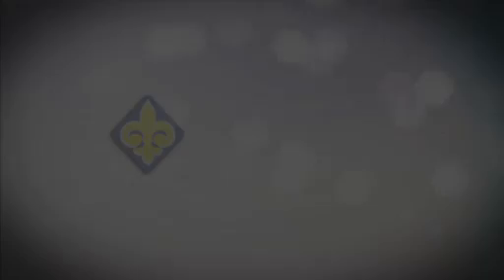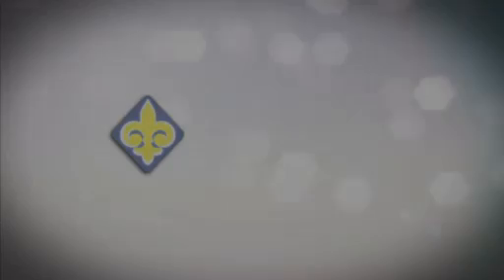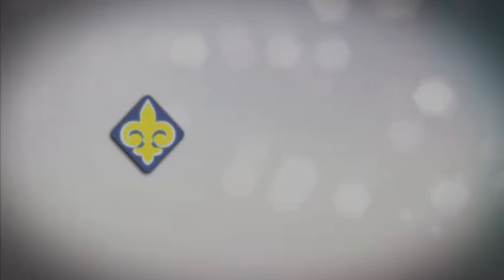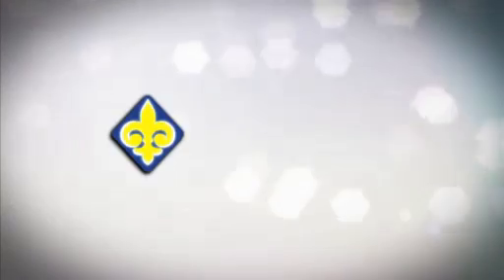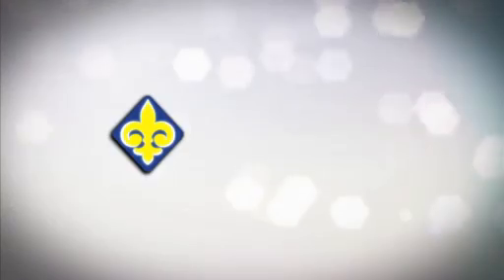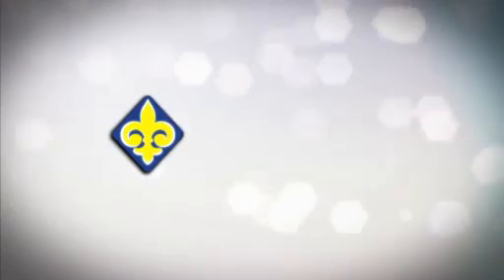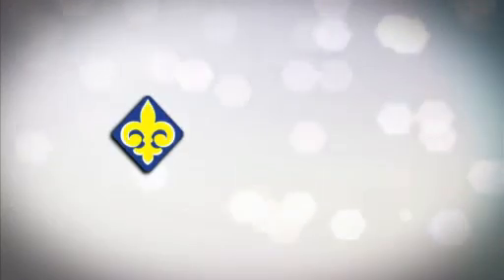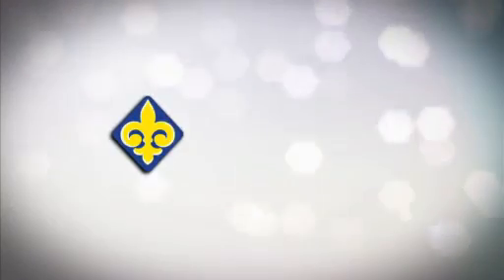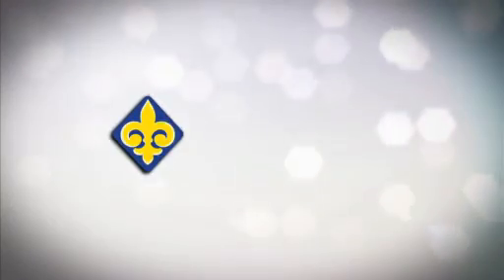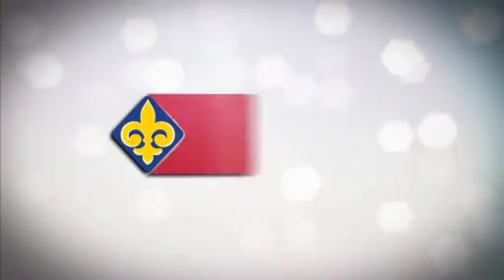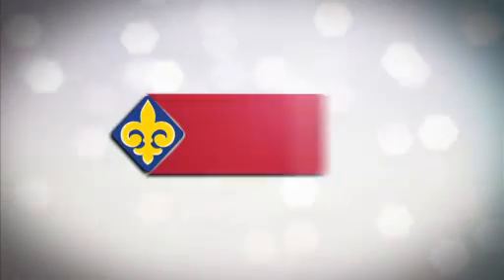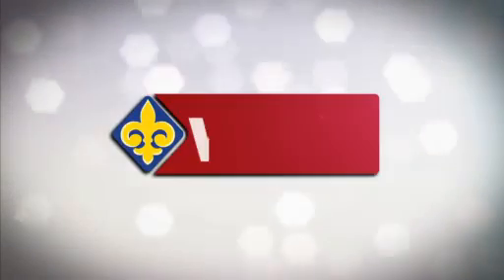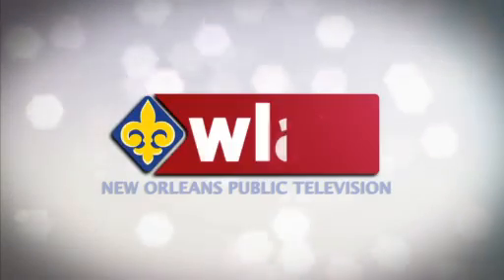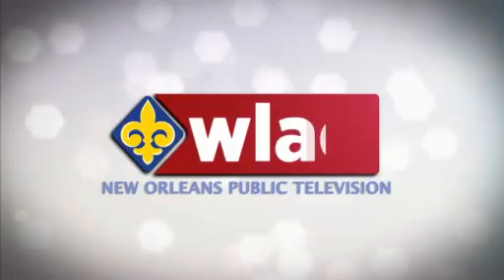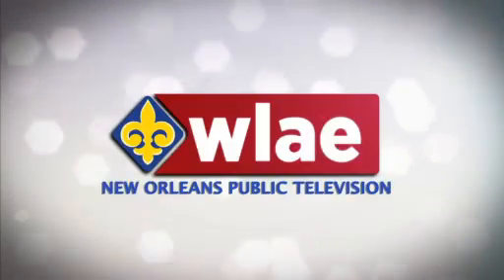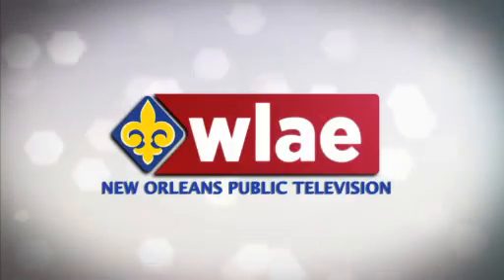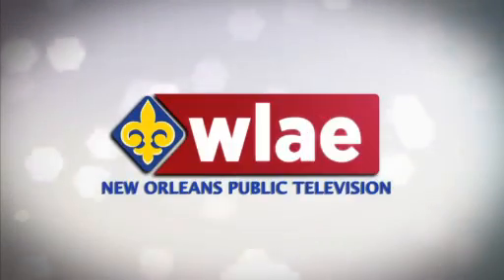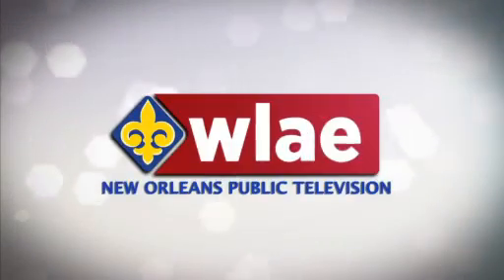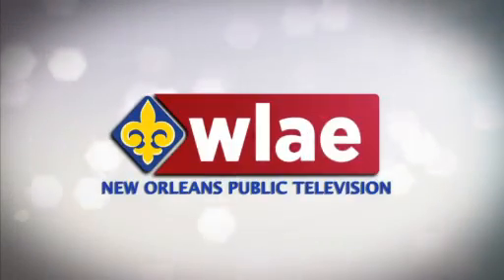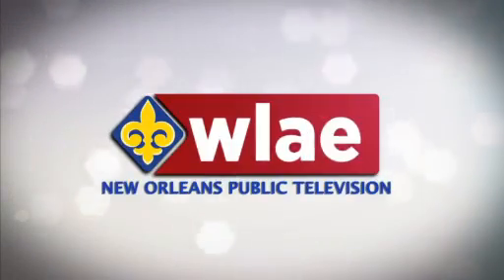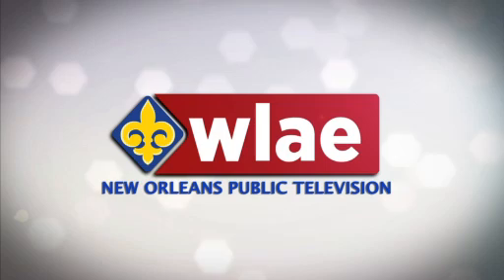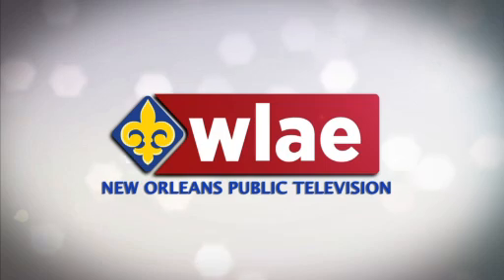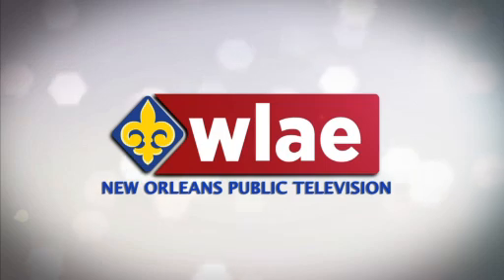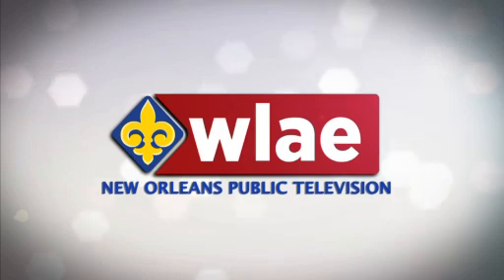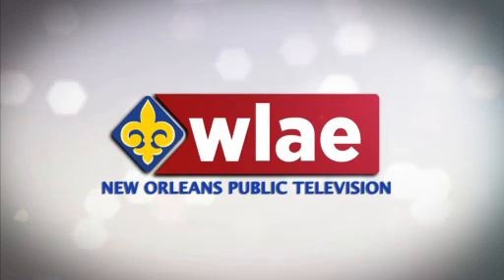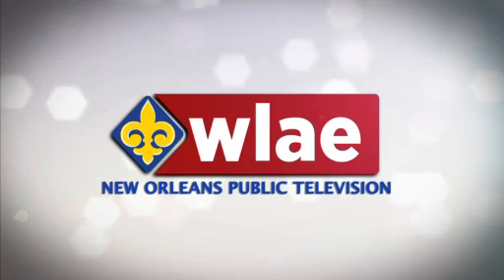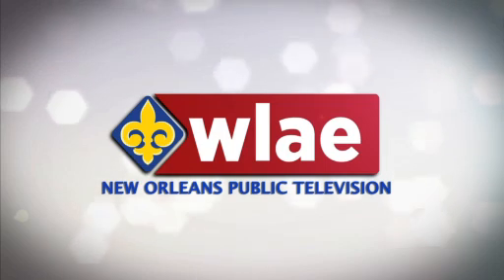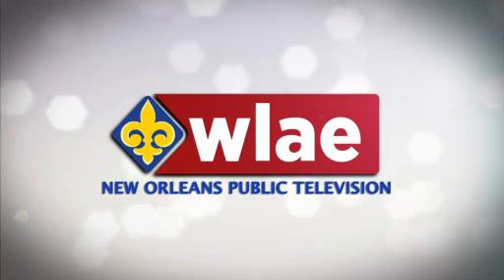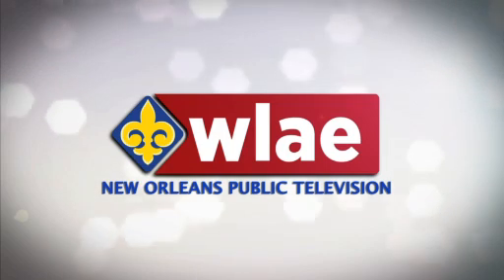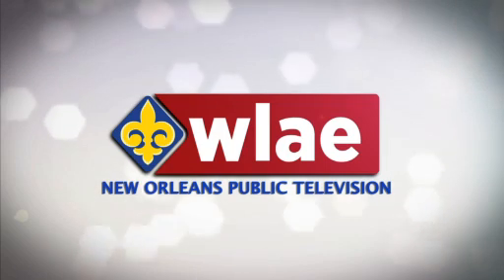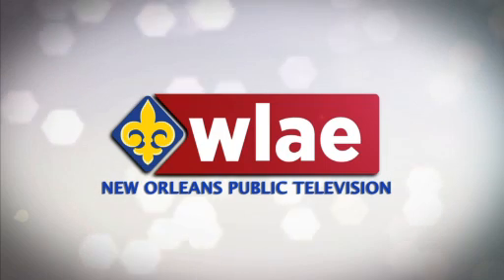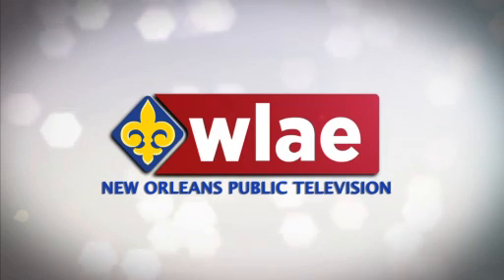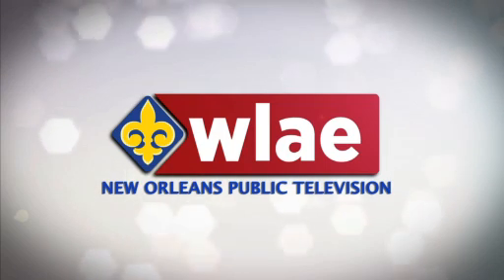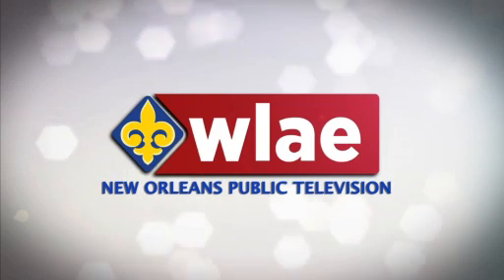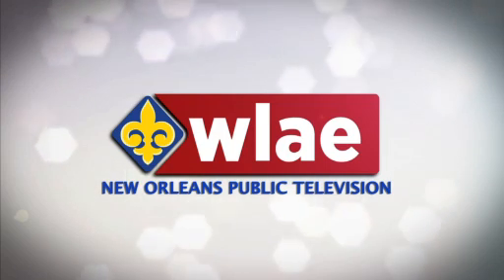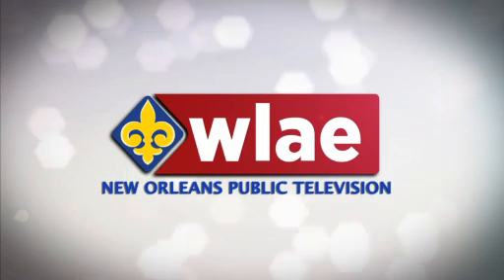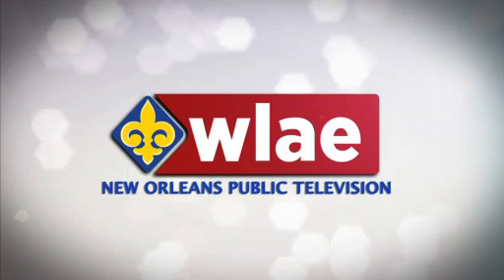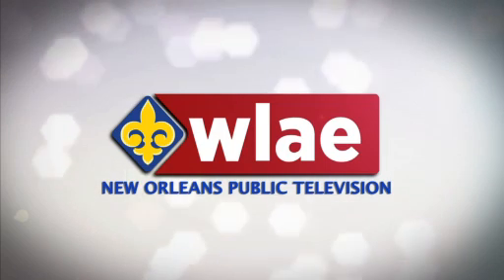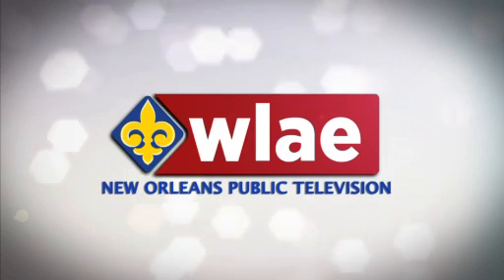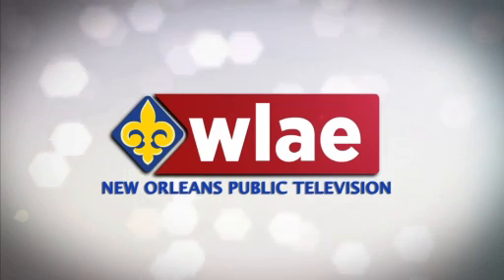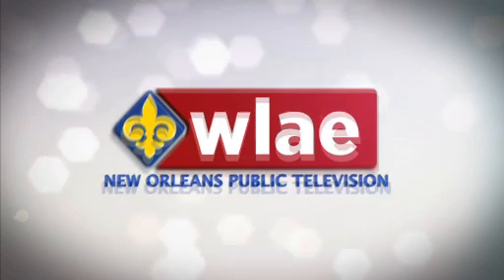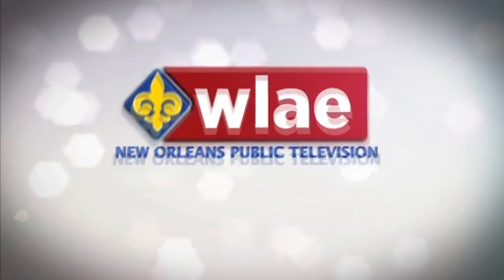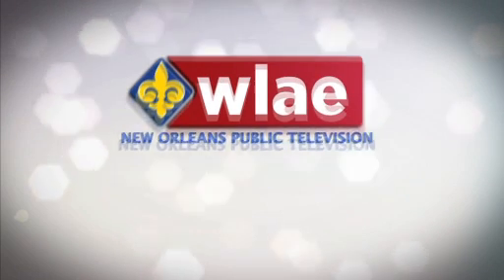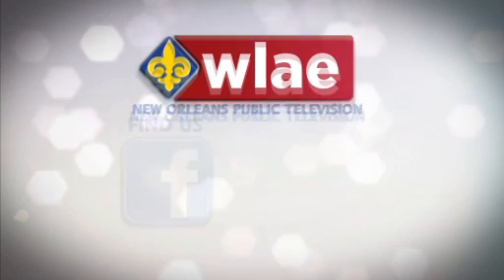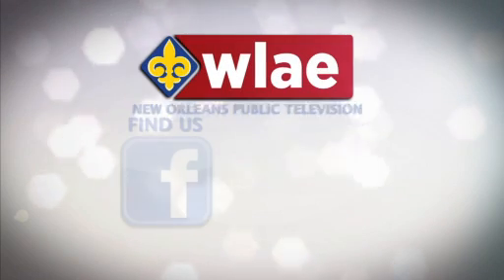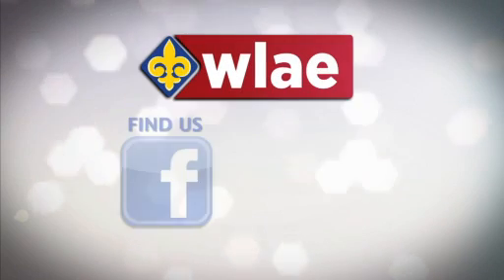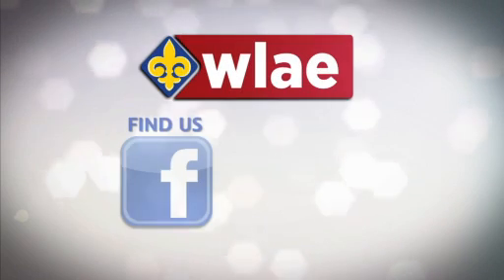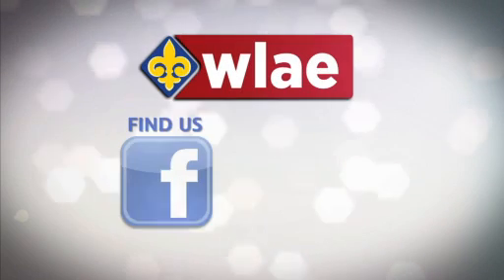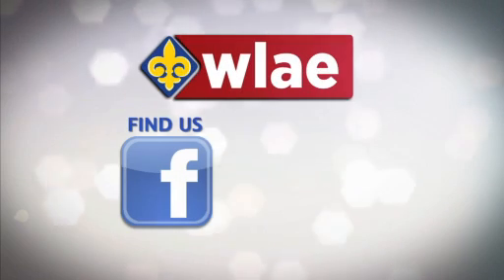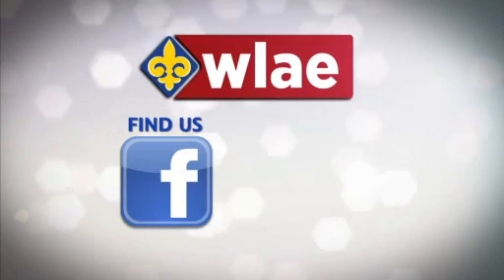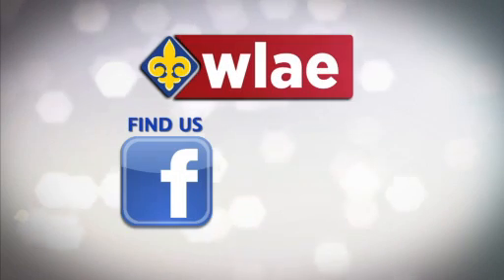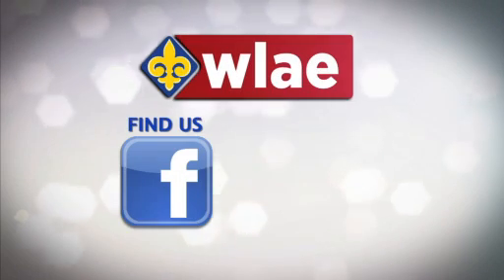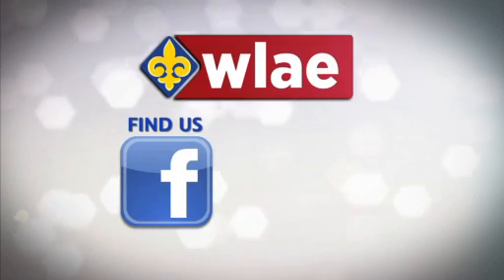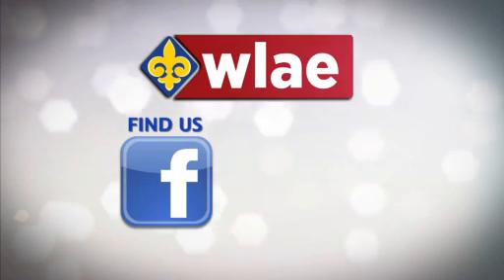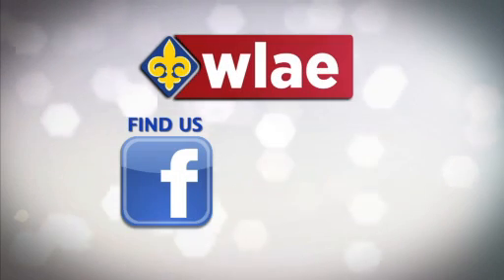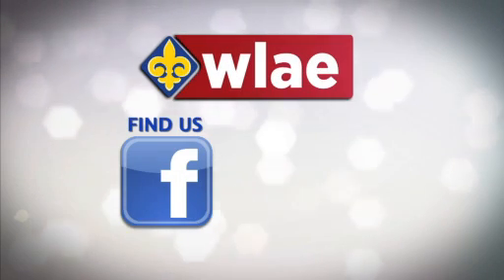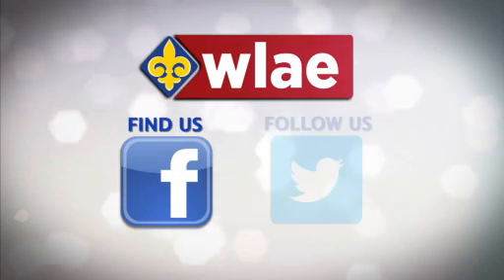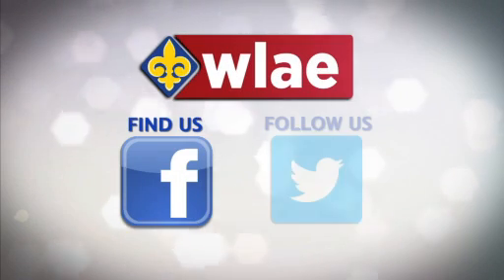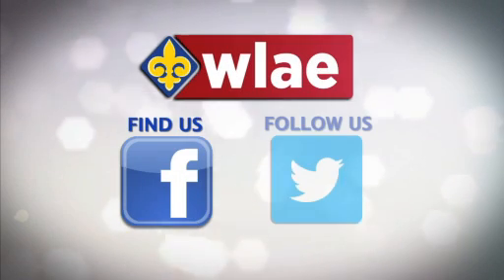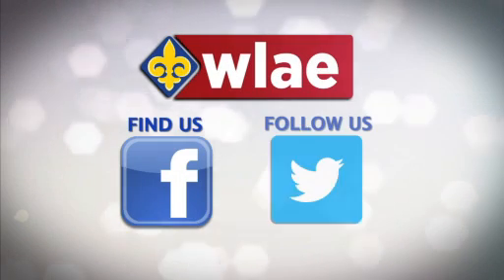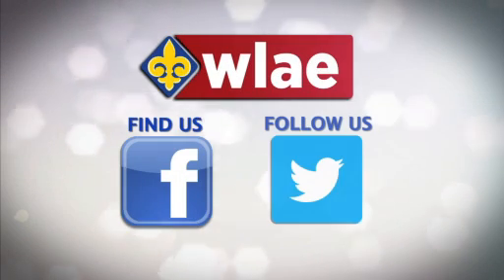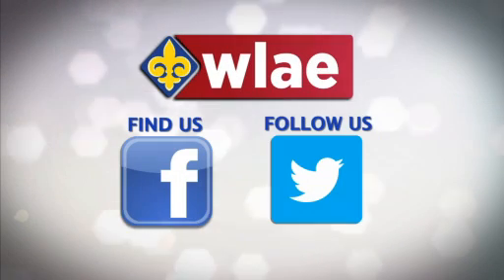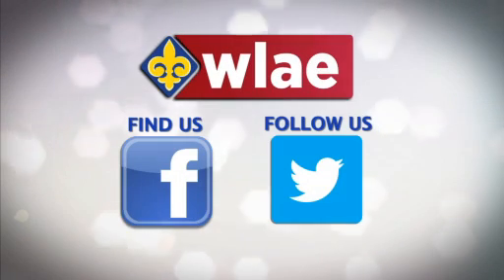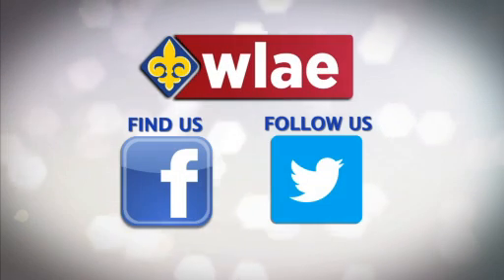You're watching WLAE, New Orleans Public Television. Find us on Facebook and follow us on Twitter.